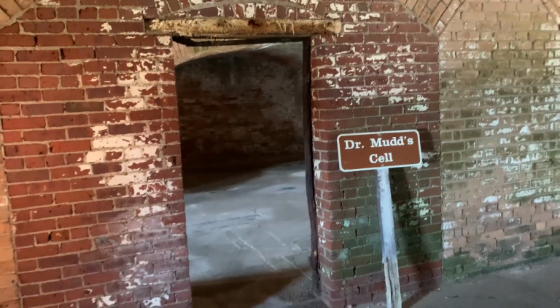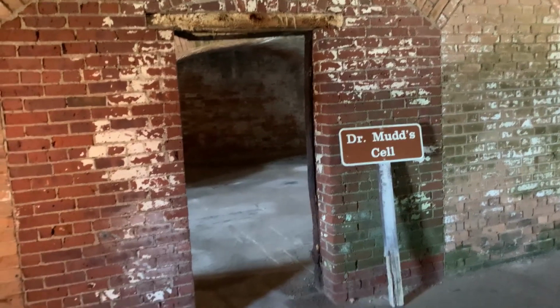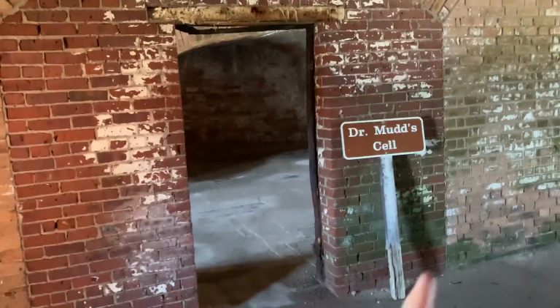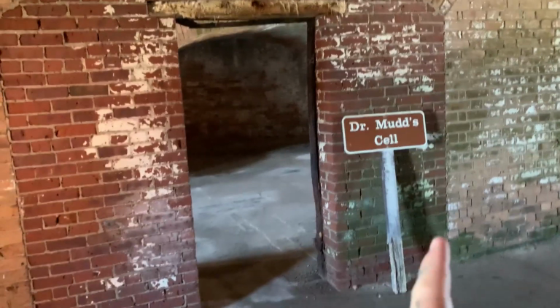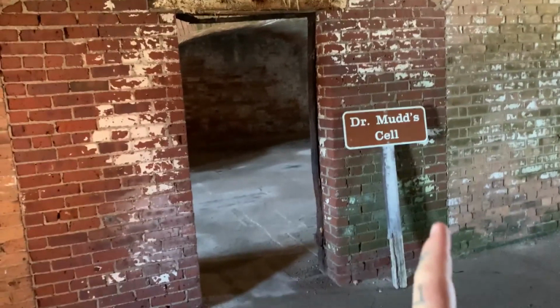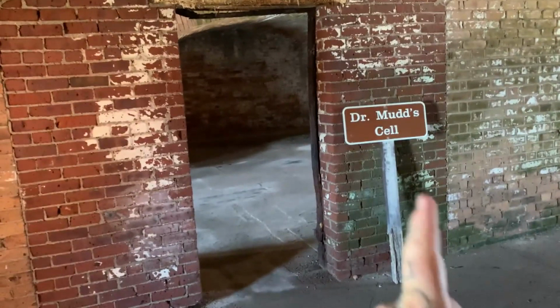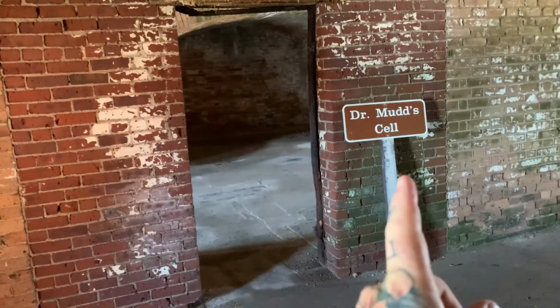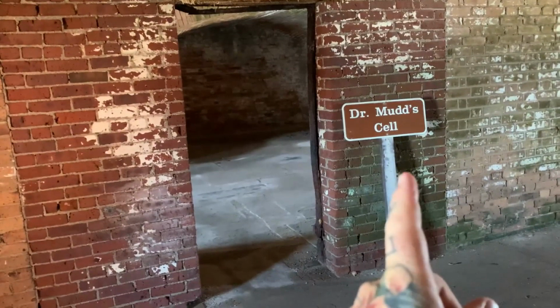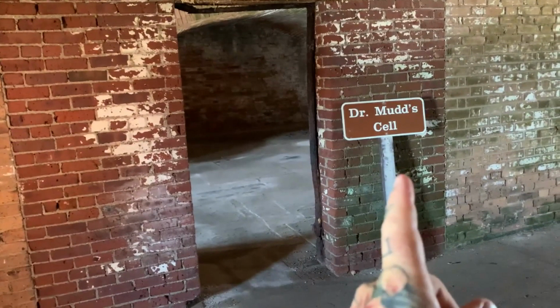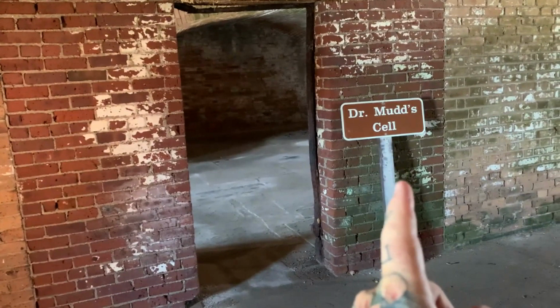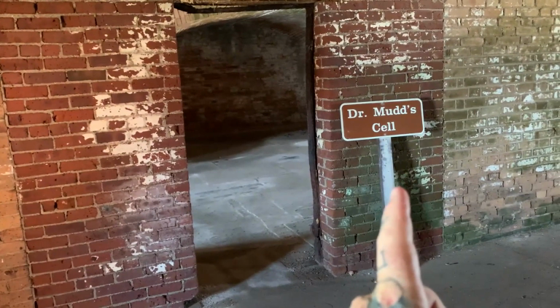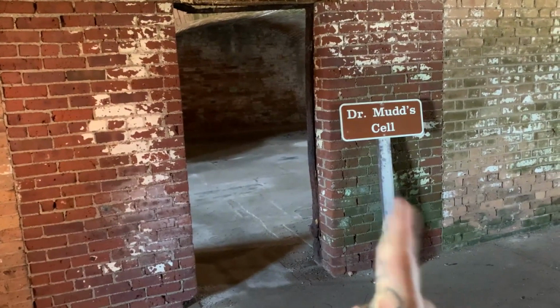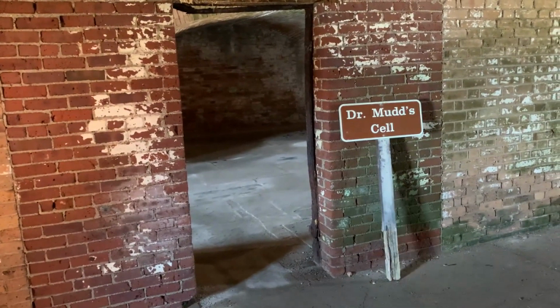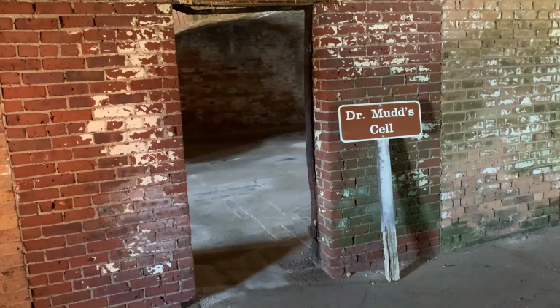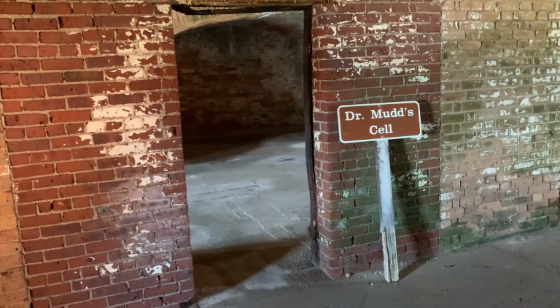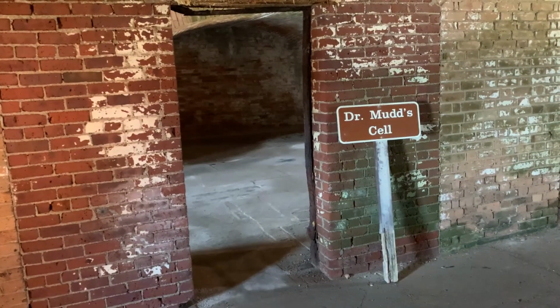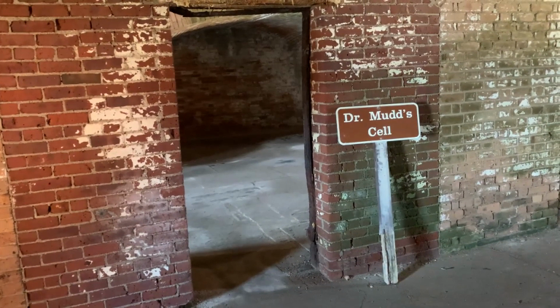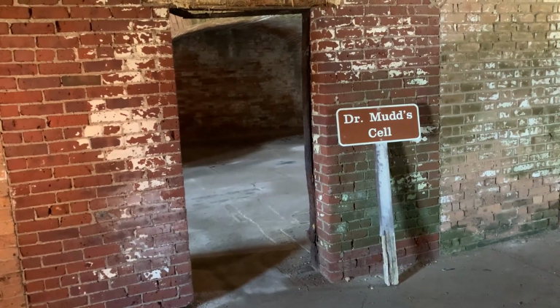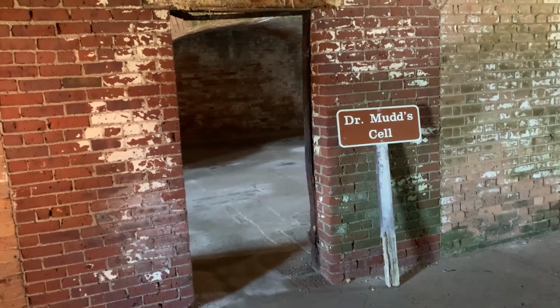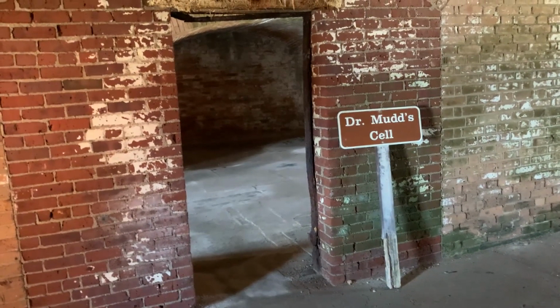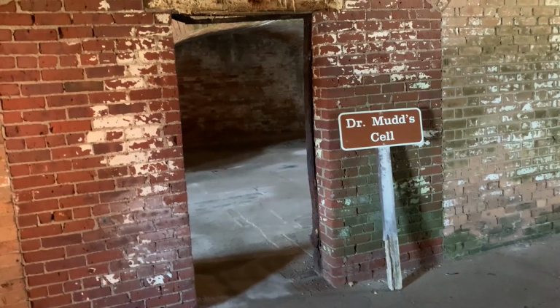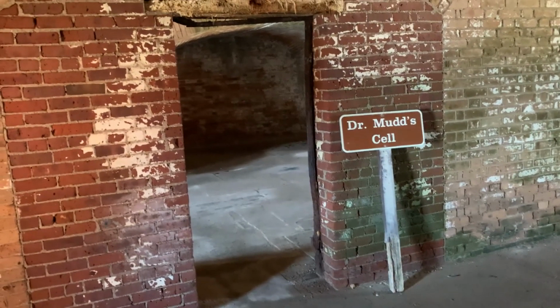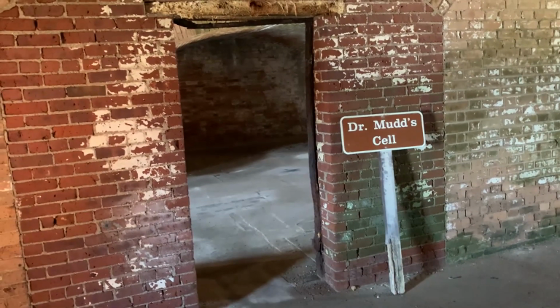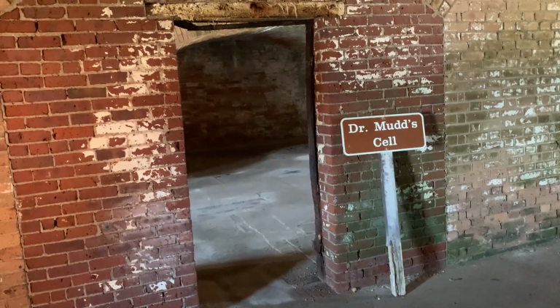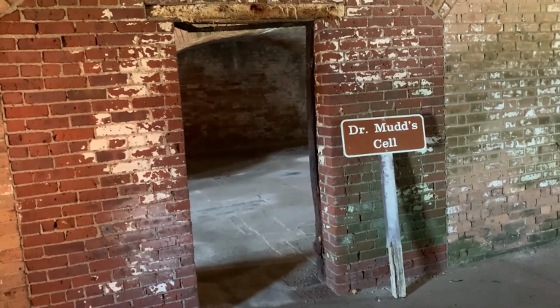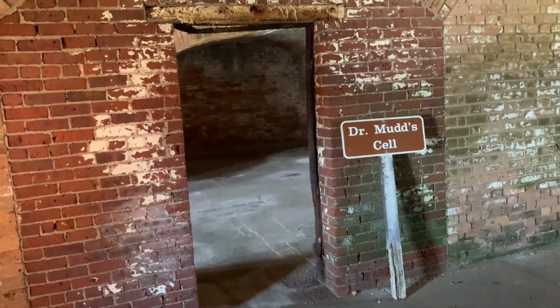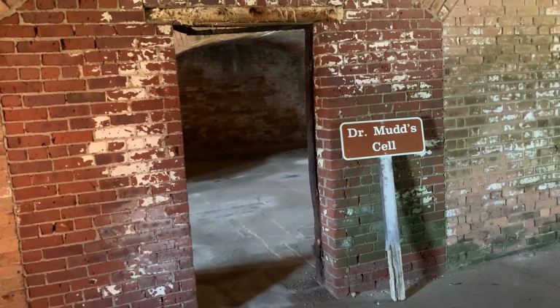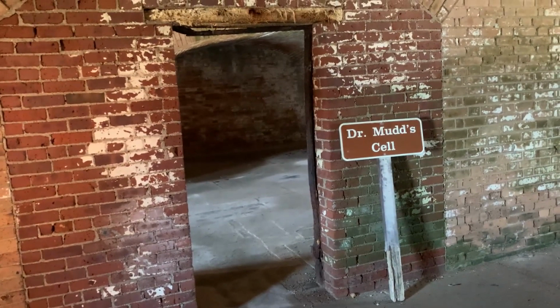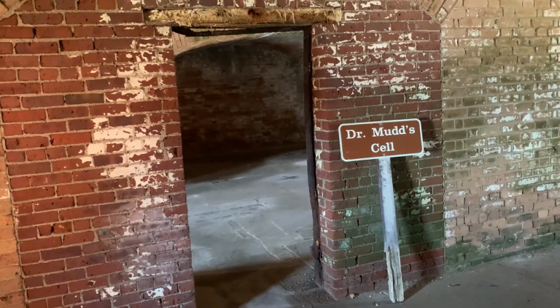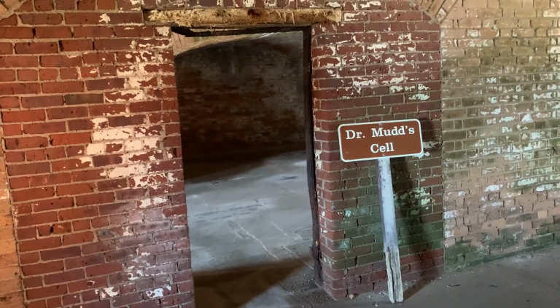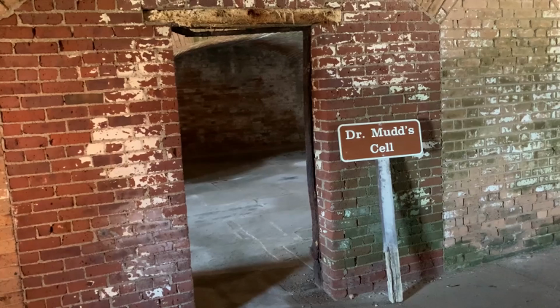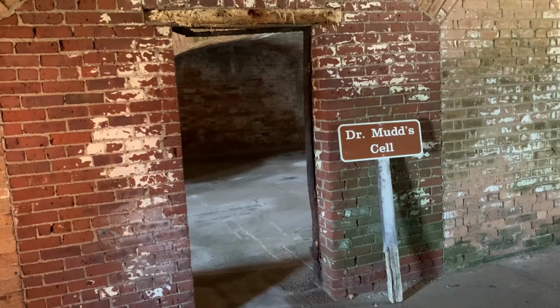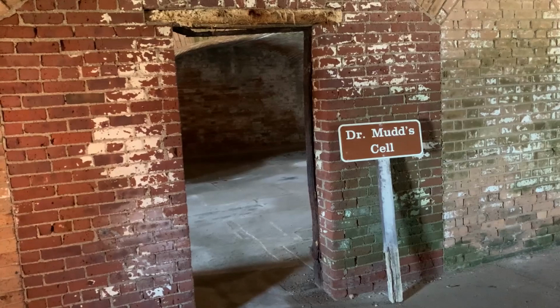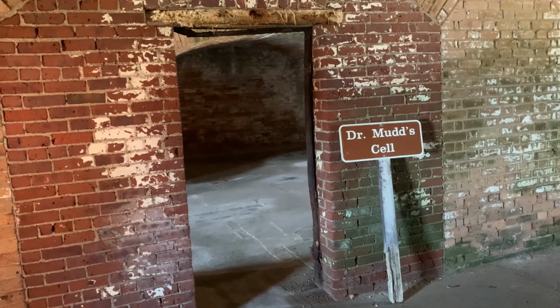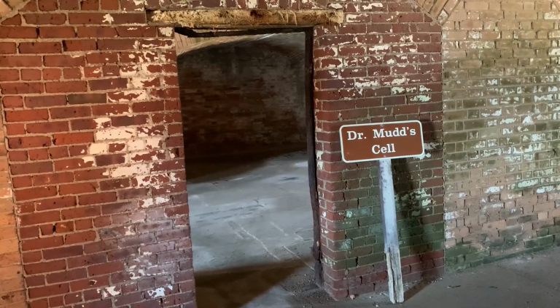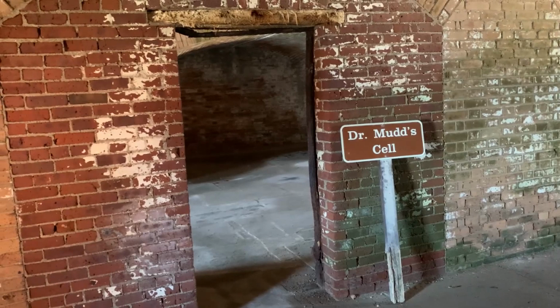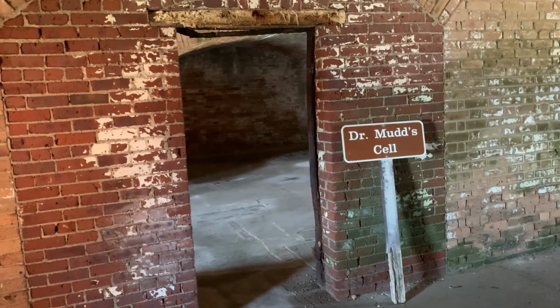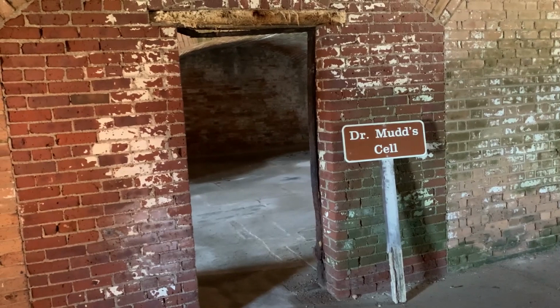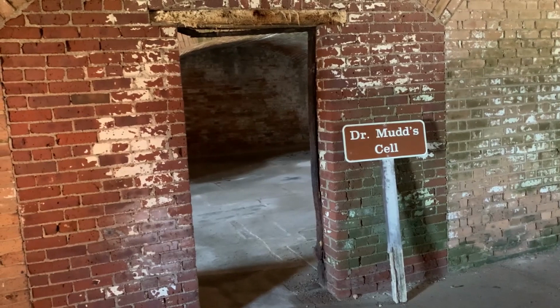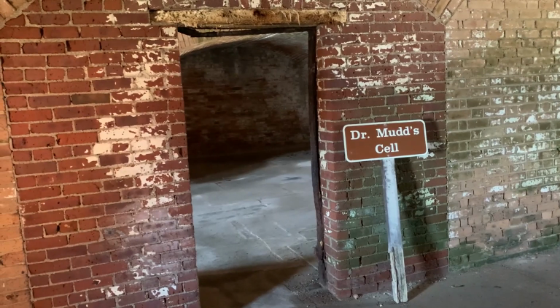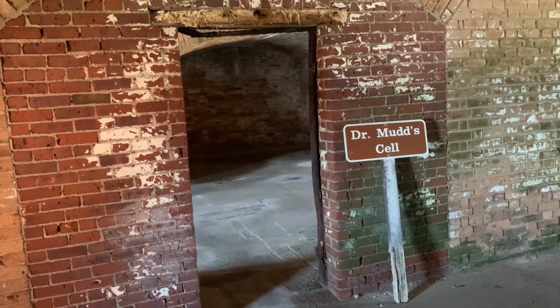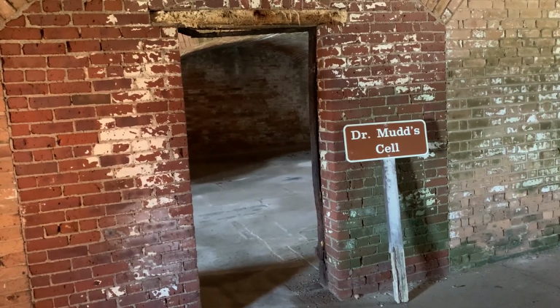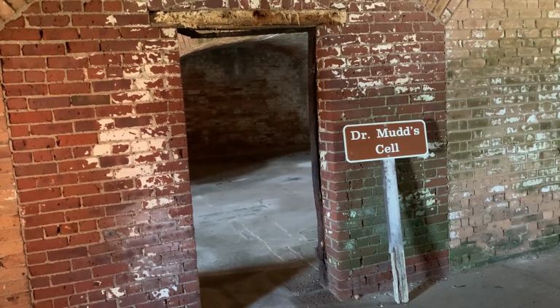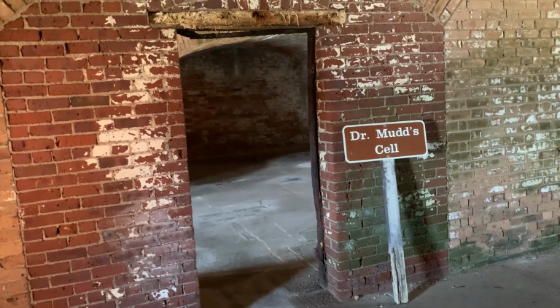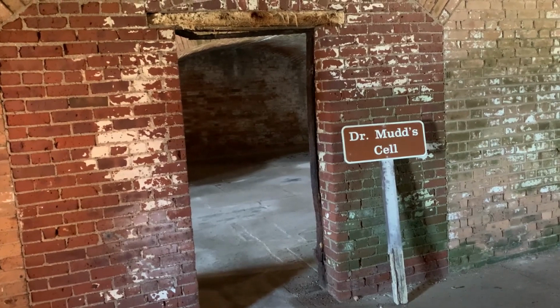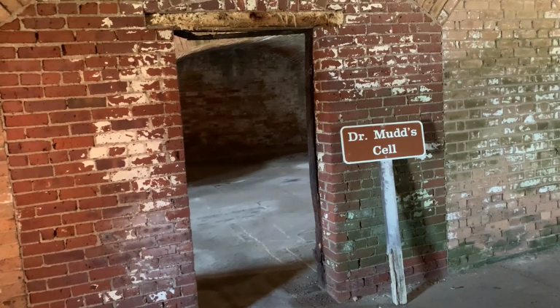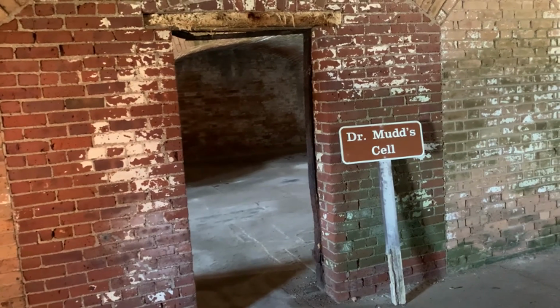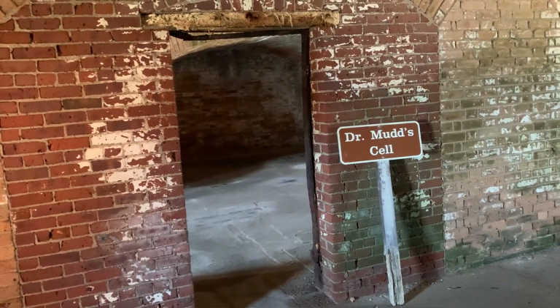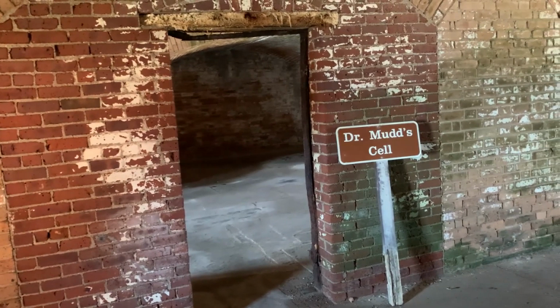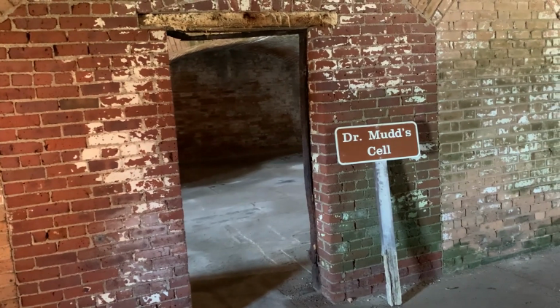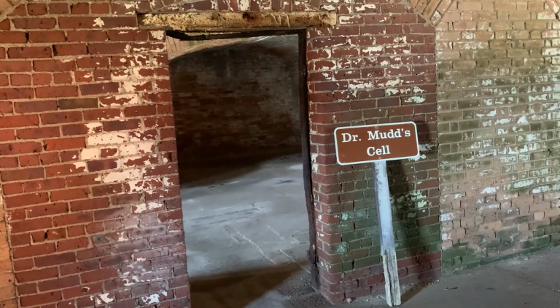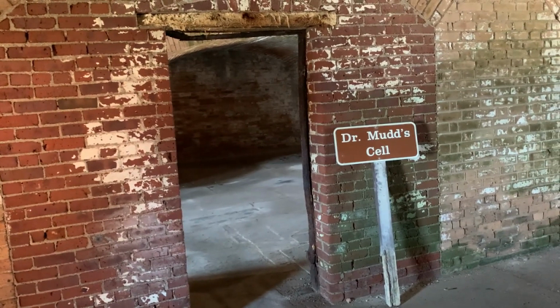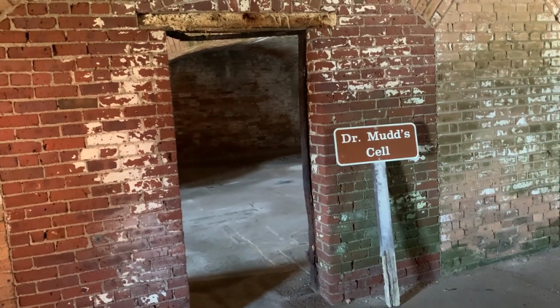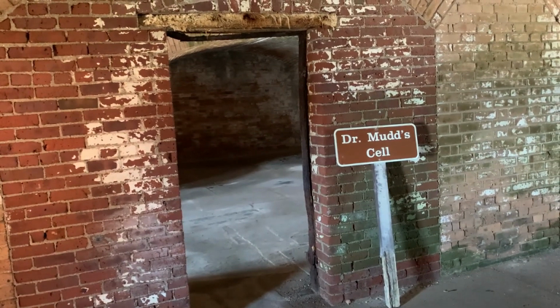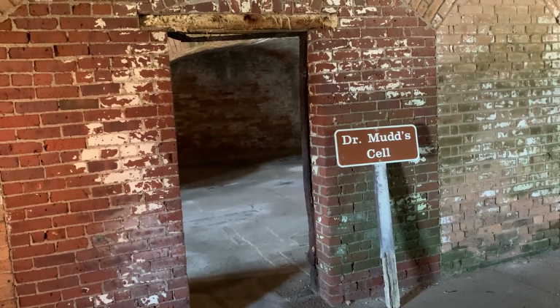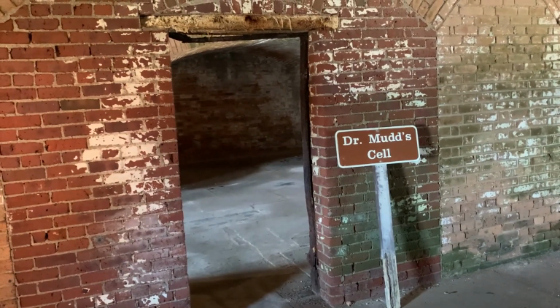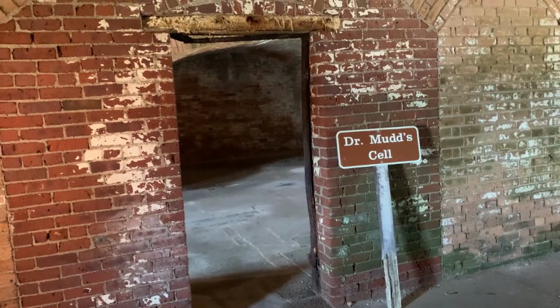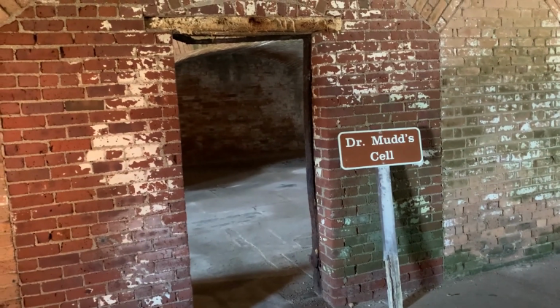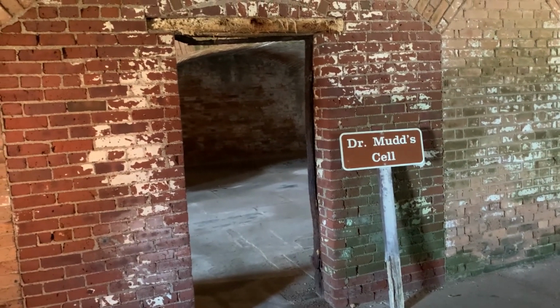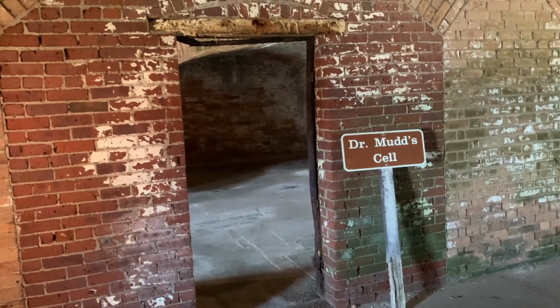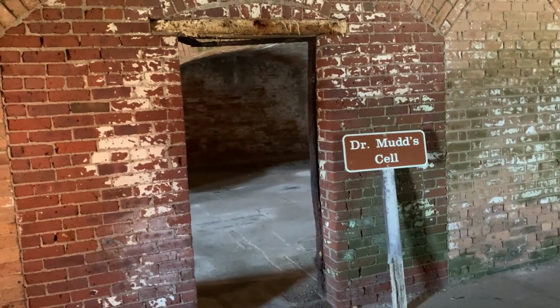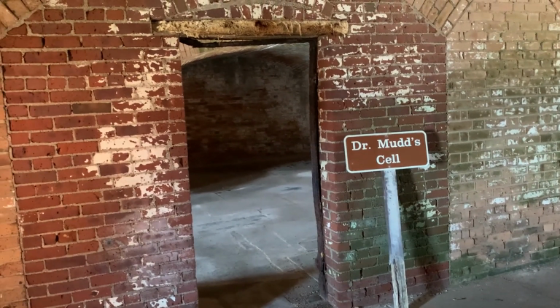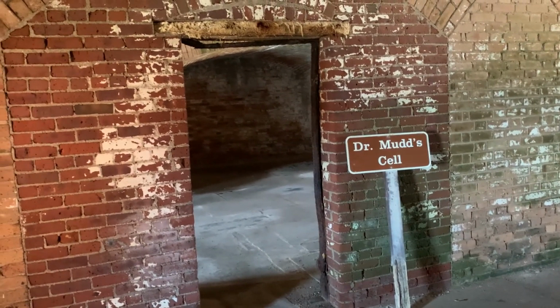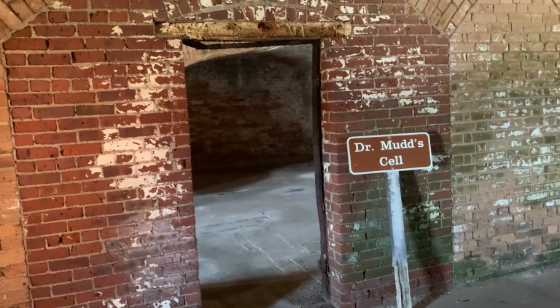This is Dr. Mudd's cell in Dry Tortugas Fort. This is where we get the saying, 'His name is Mudd' — meaning you're a bad person and you're going to be hated.